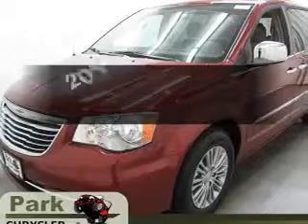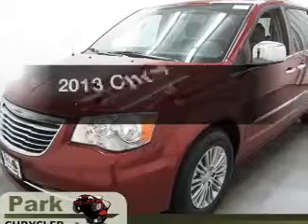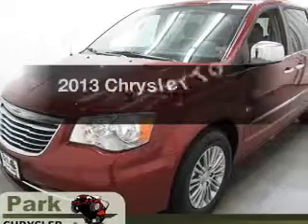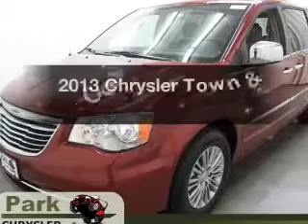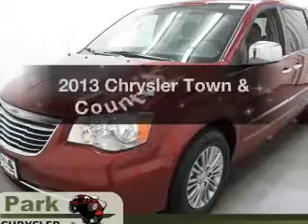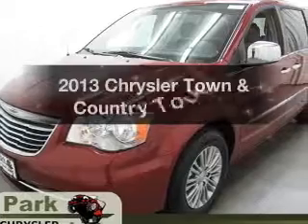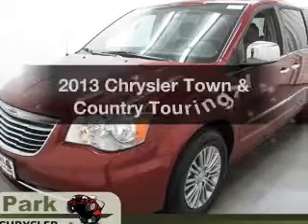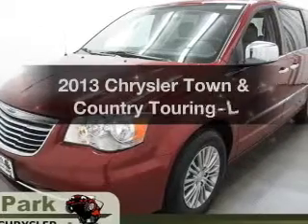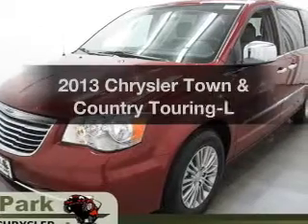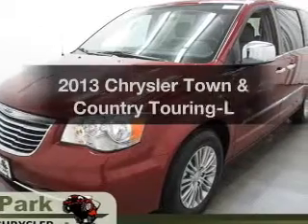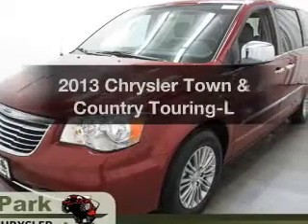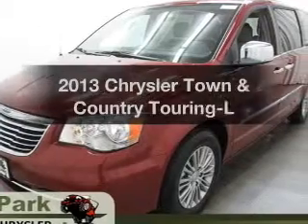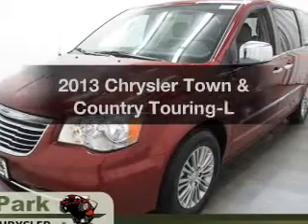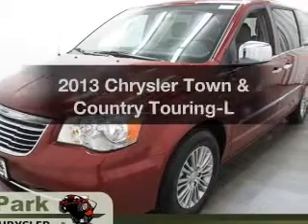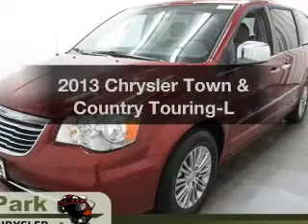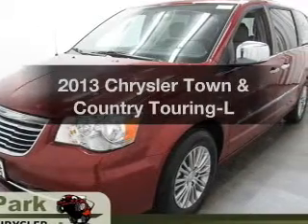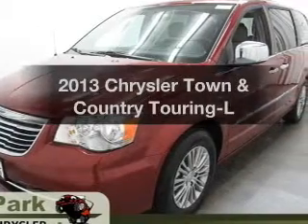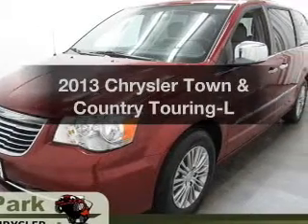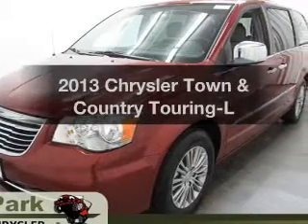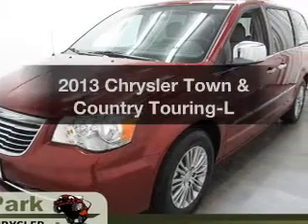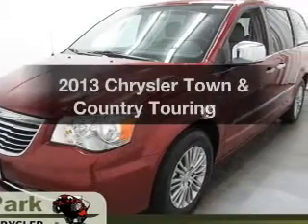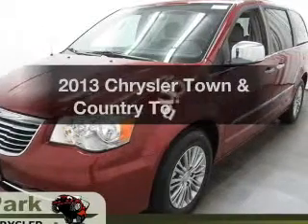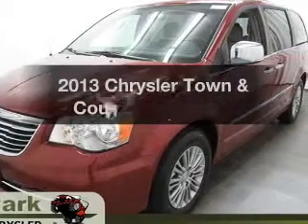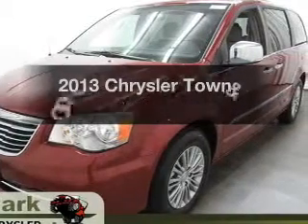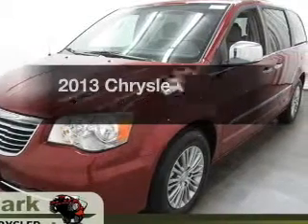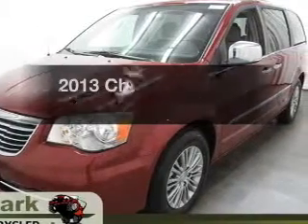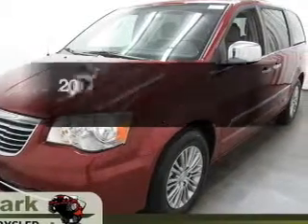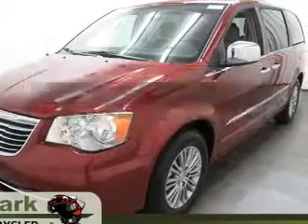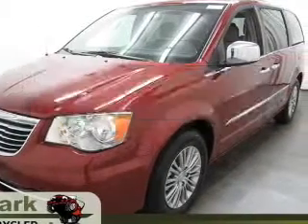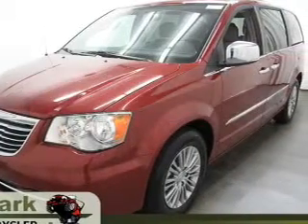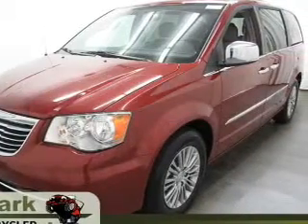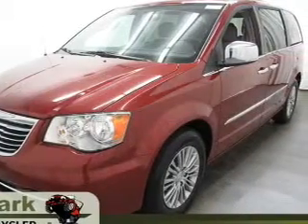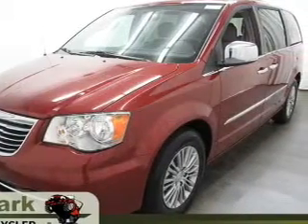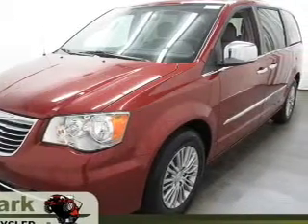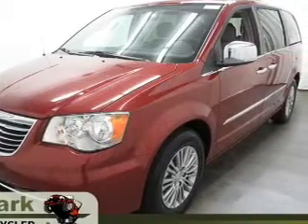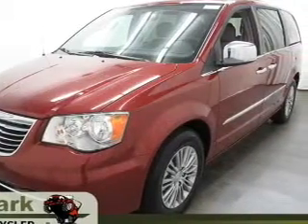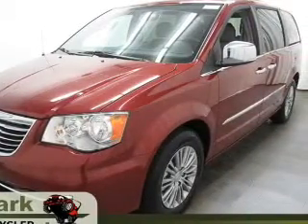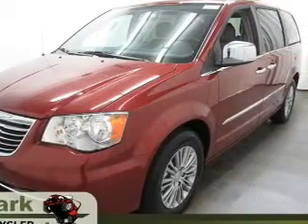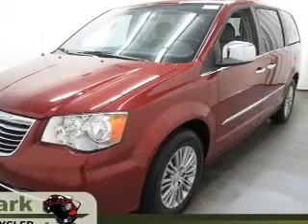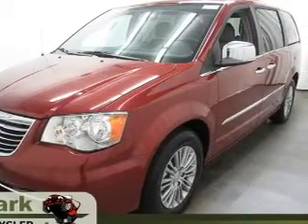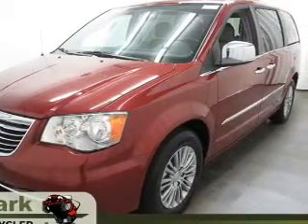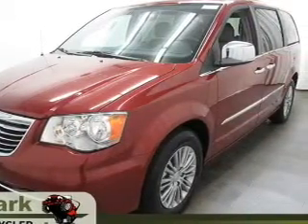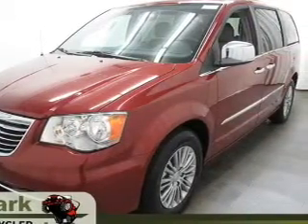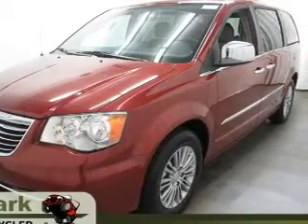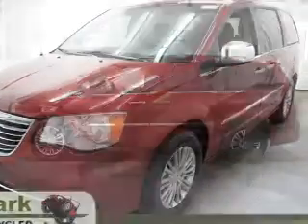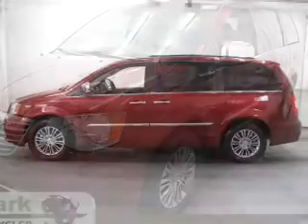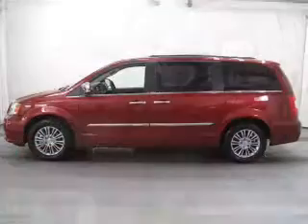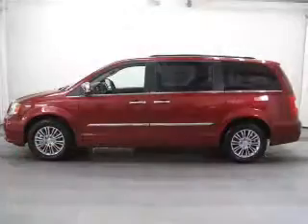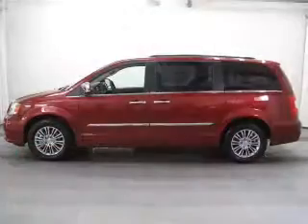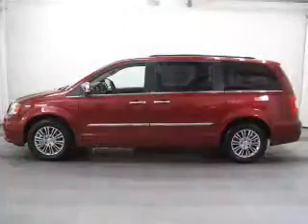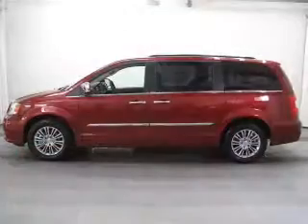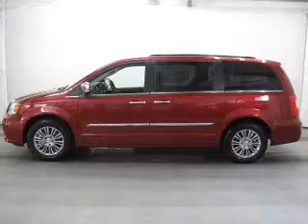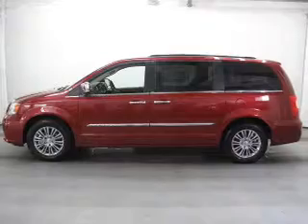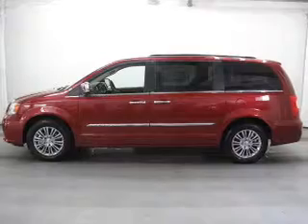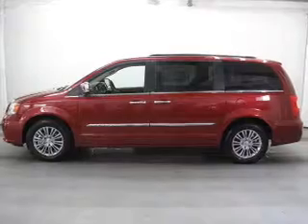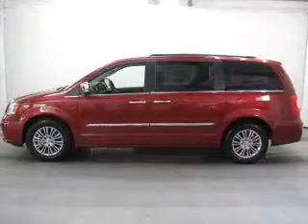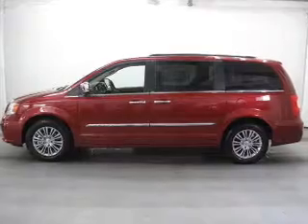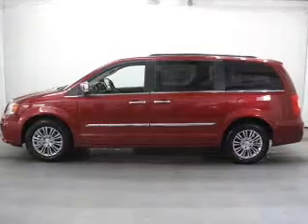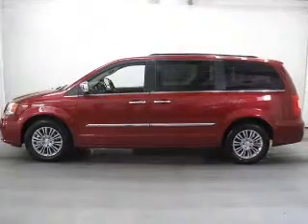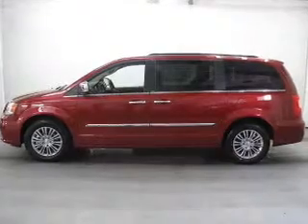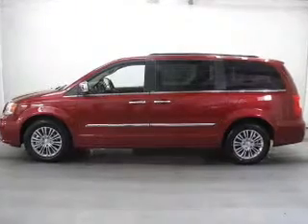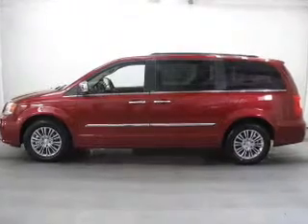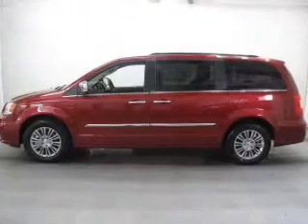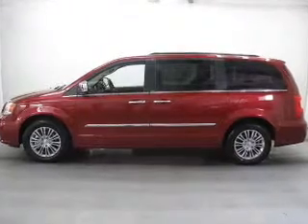Introducing the 2013 Chrysler Town & Country. Travel the roads in style and comfort in this great vehicle.